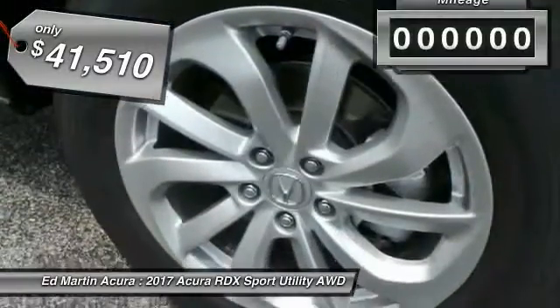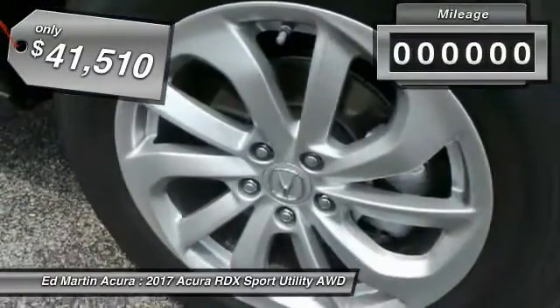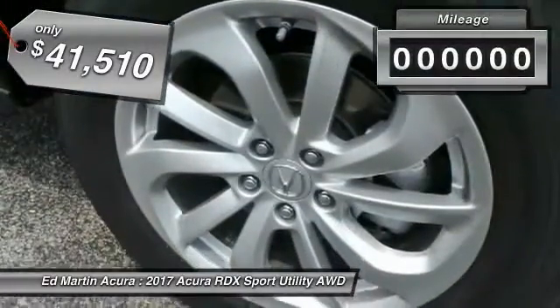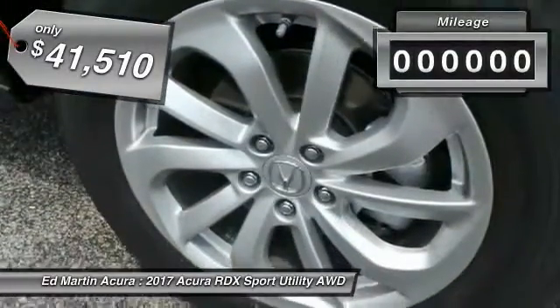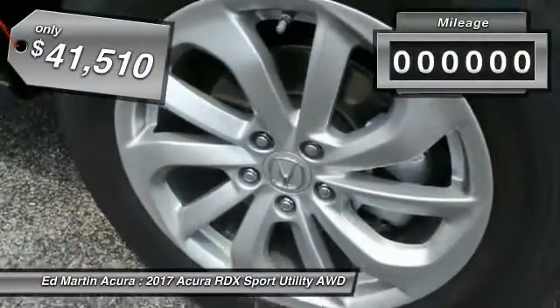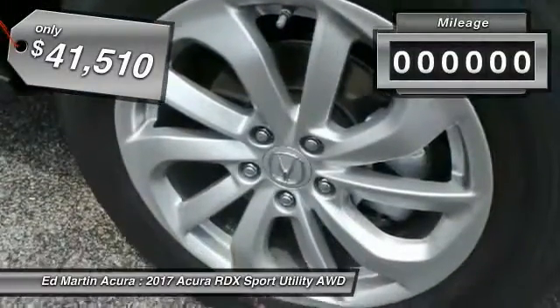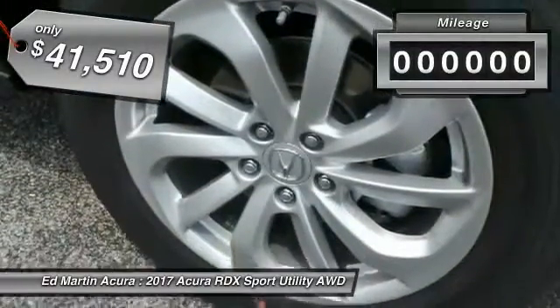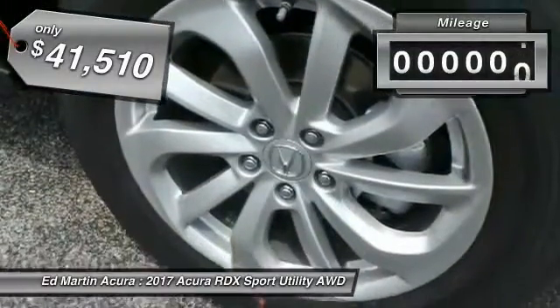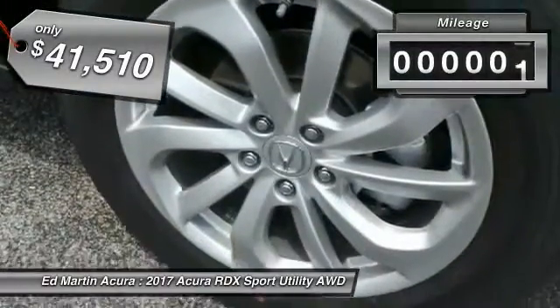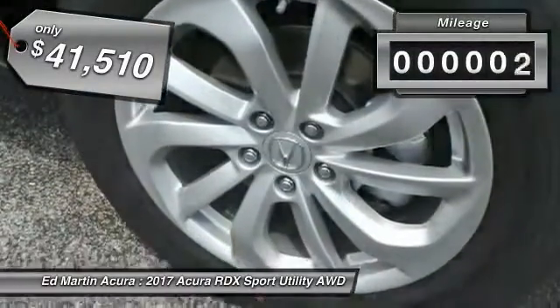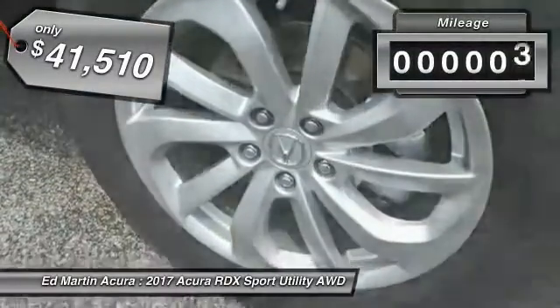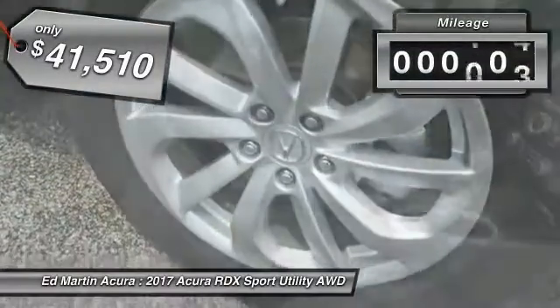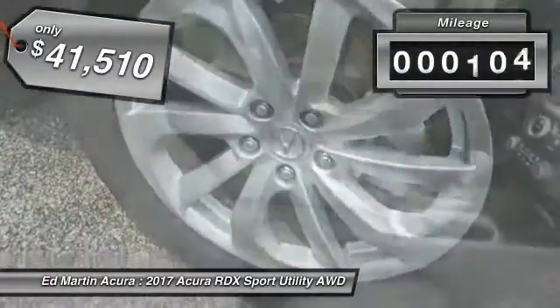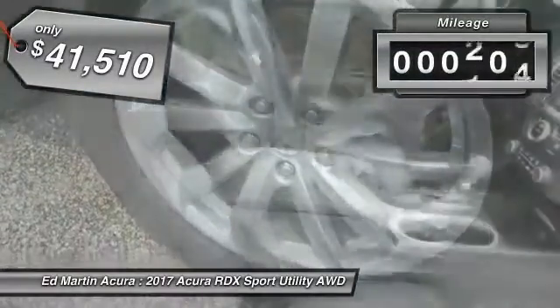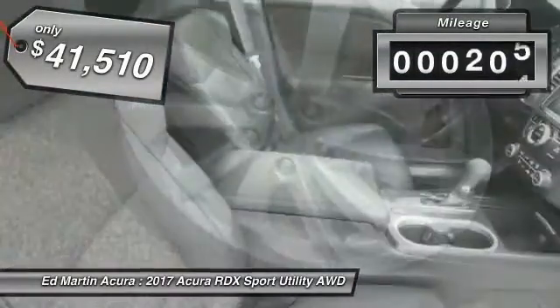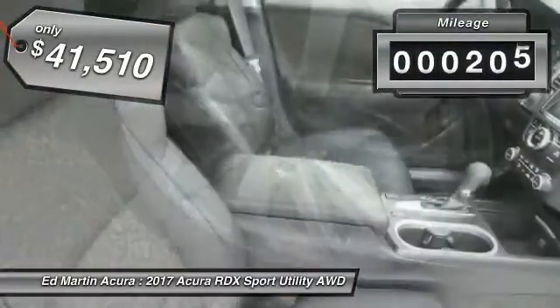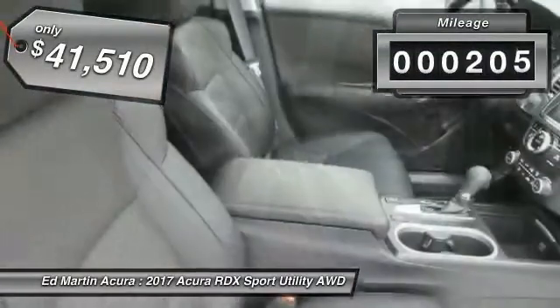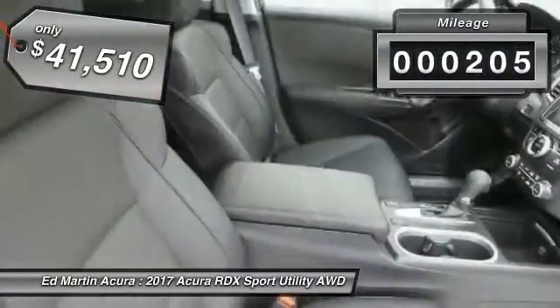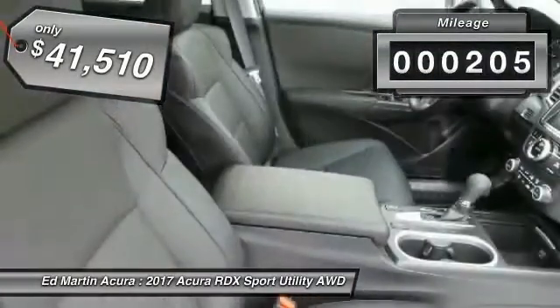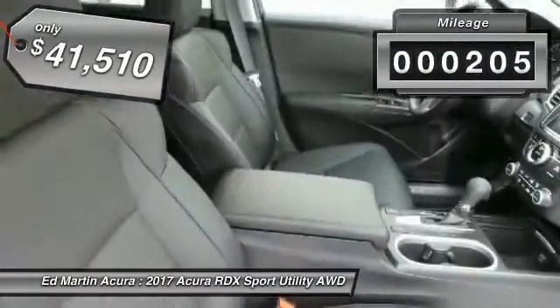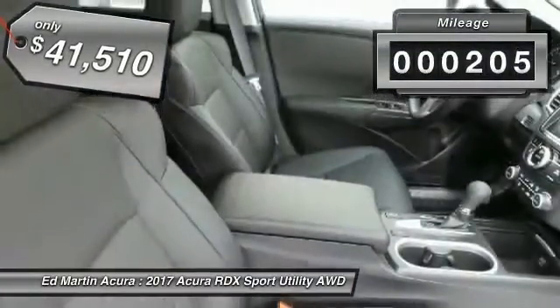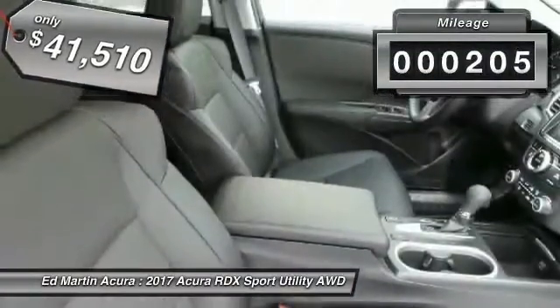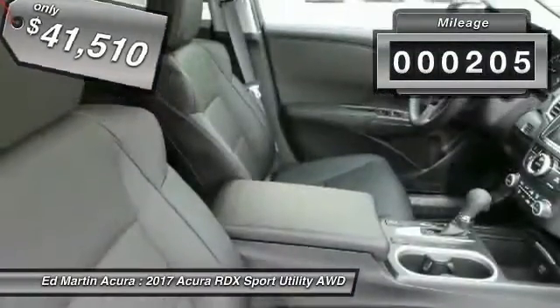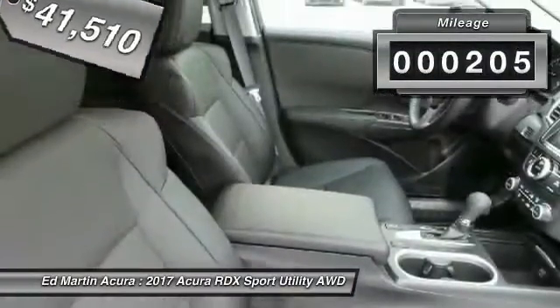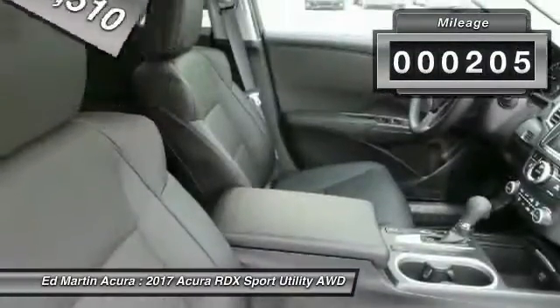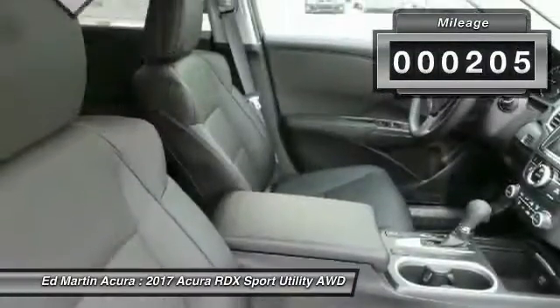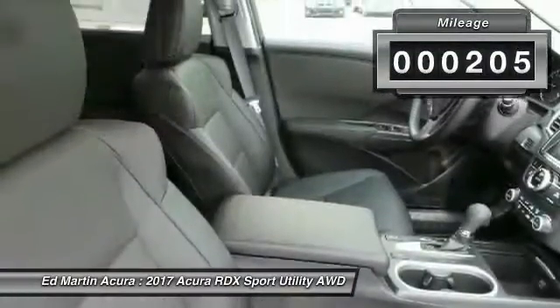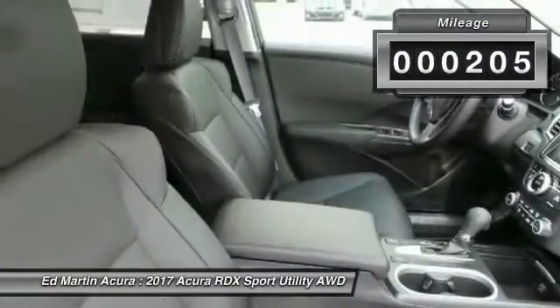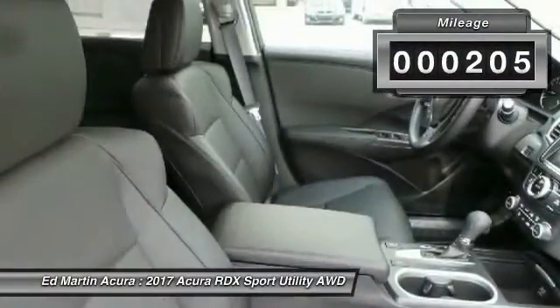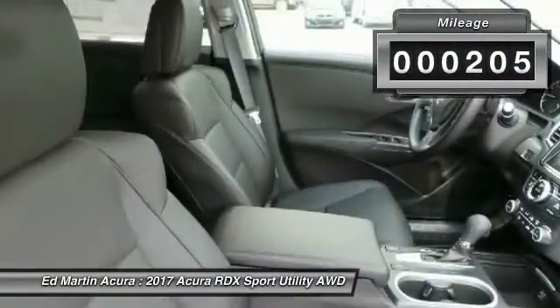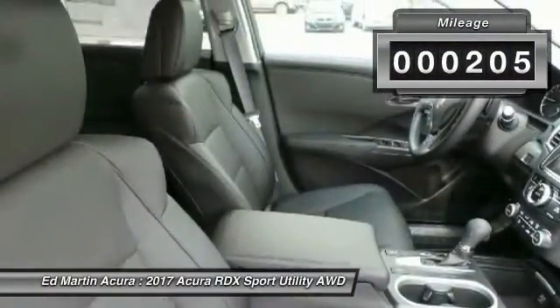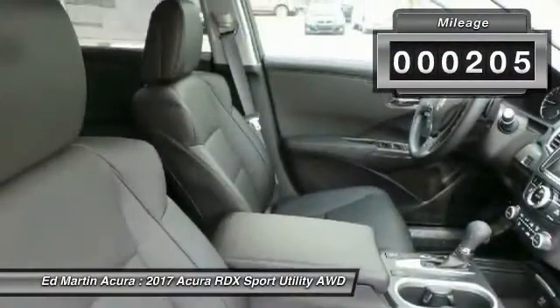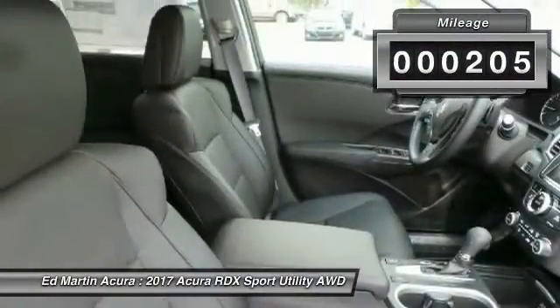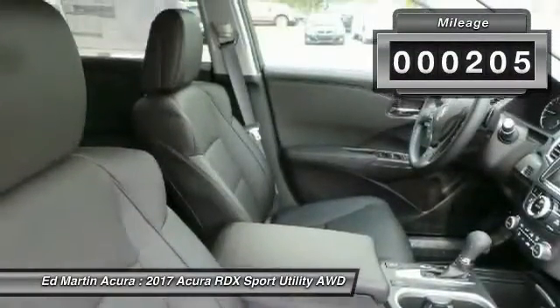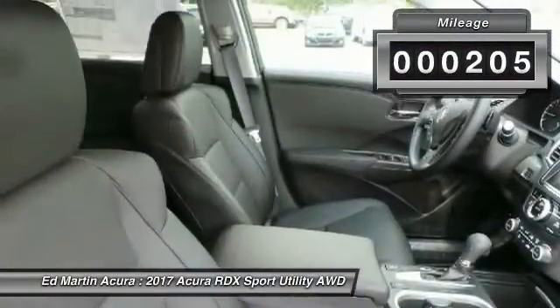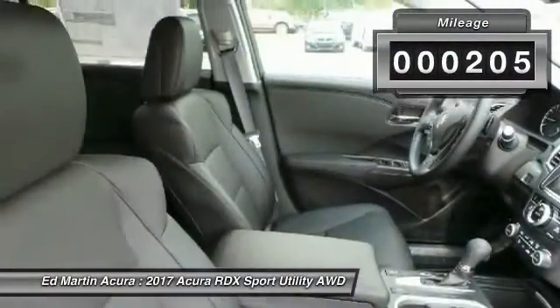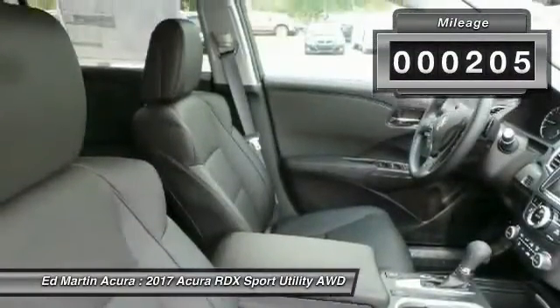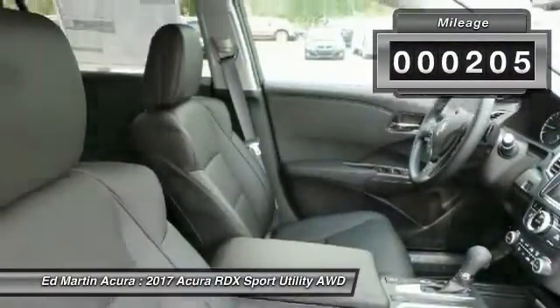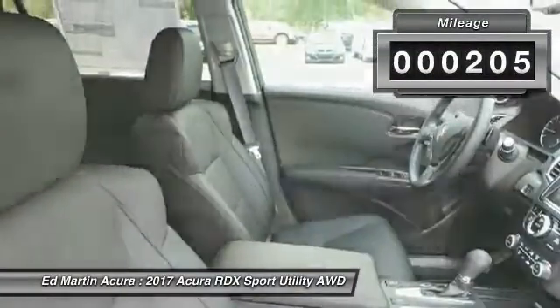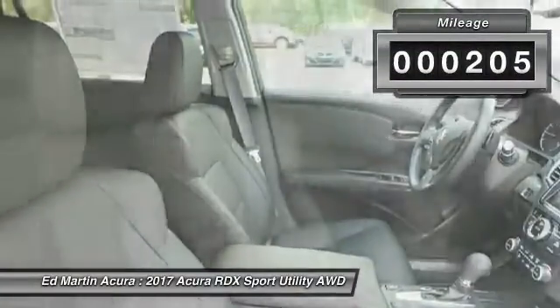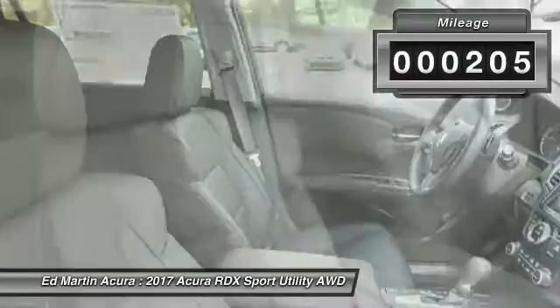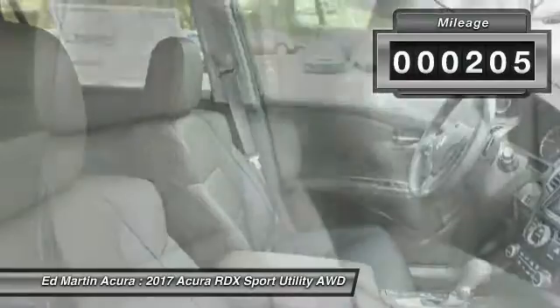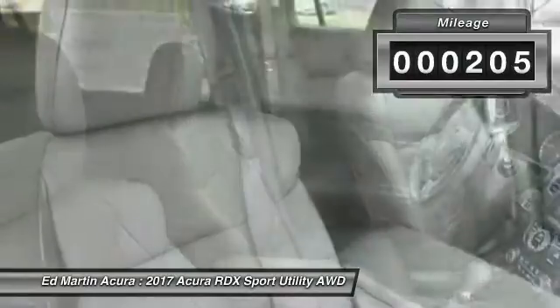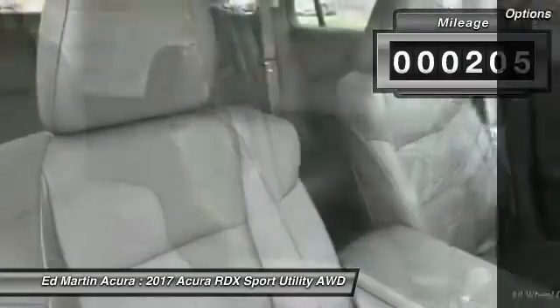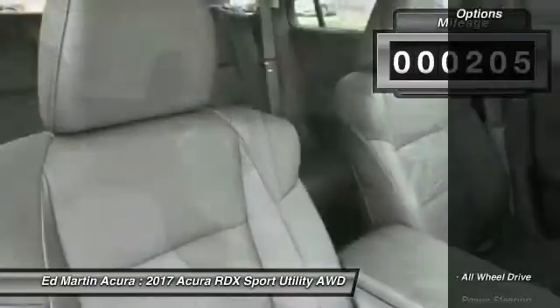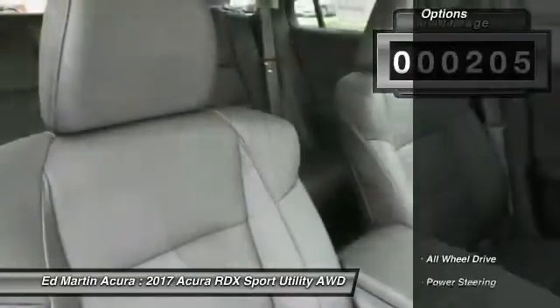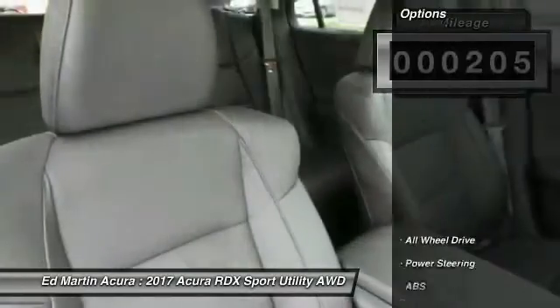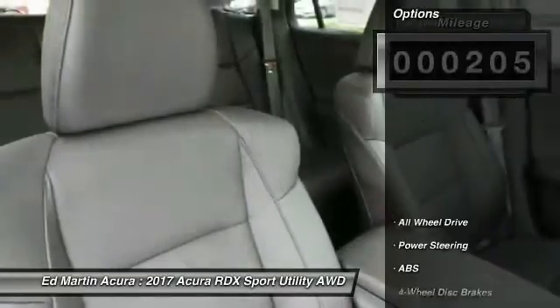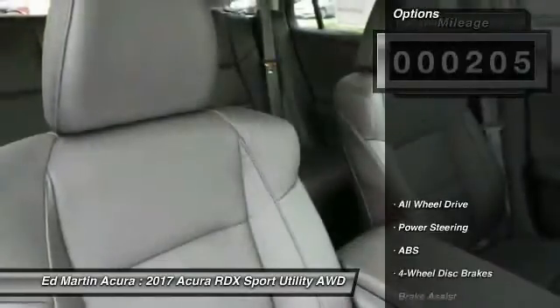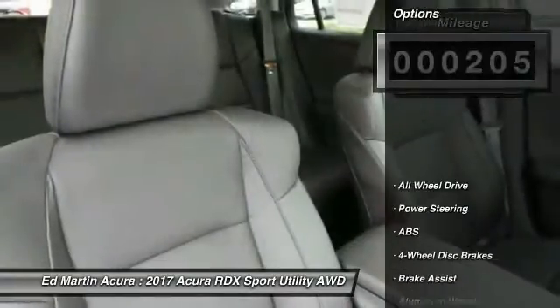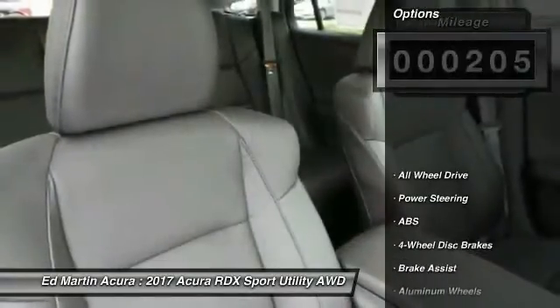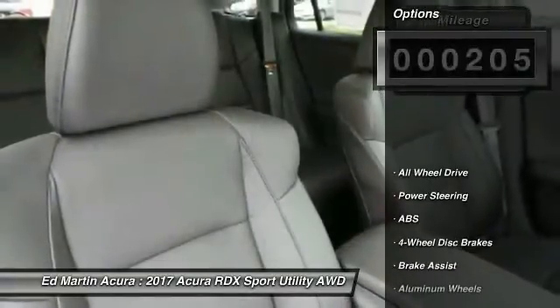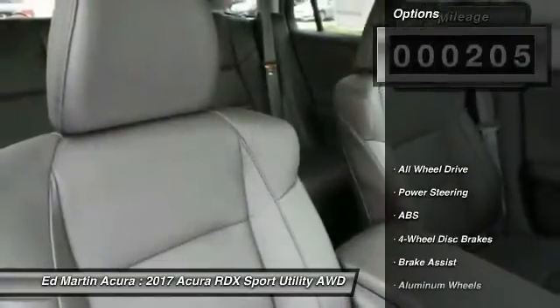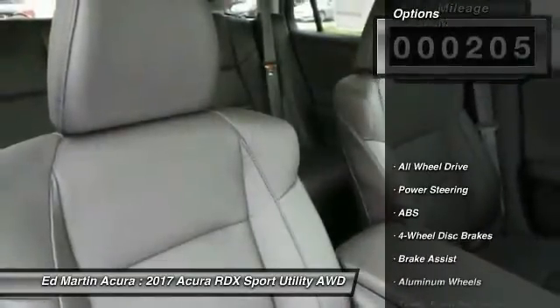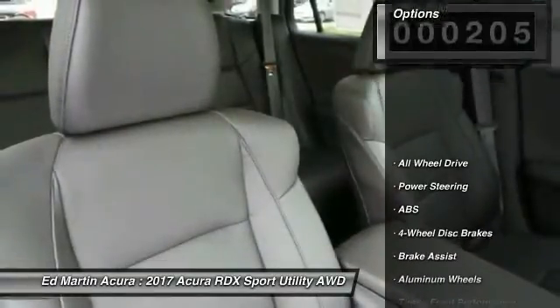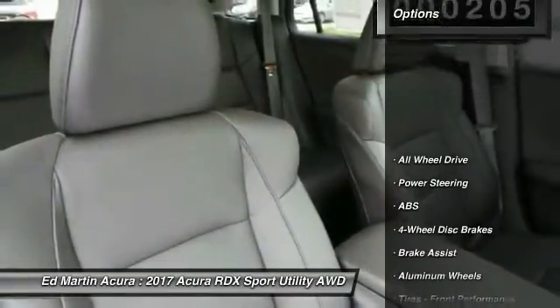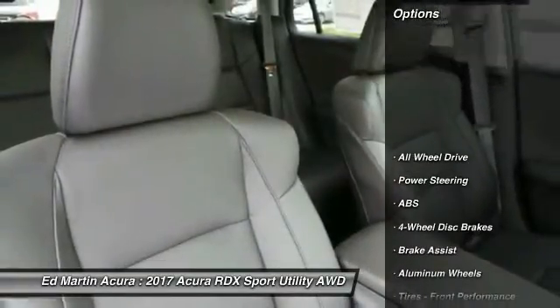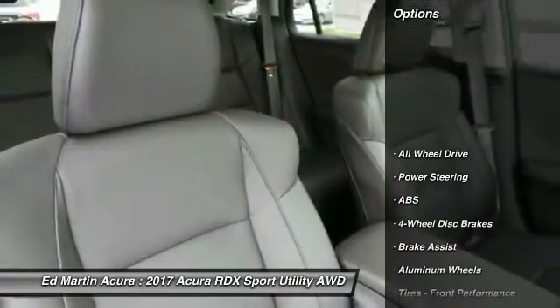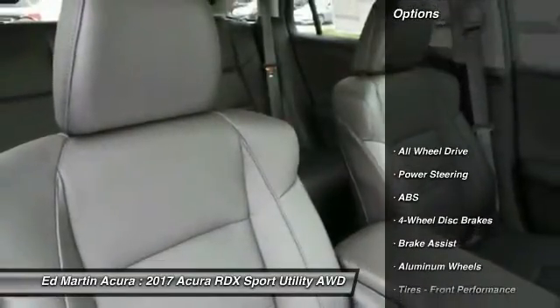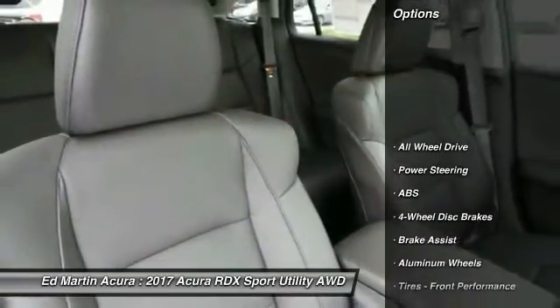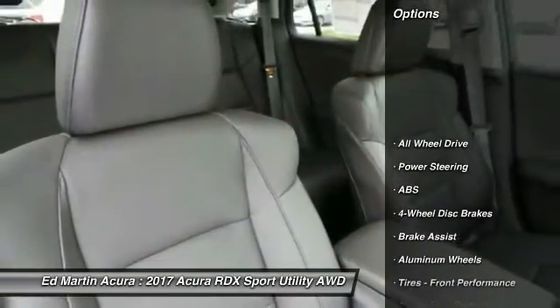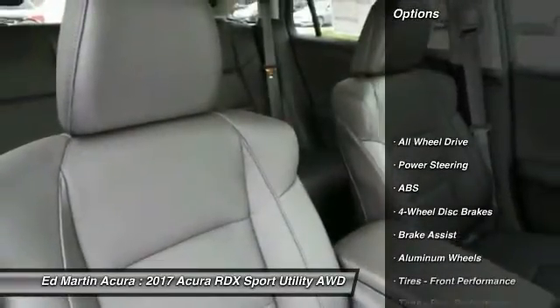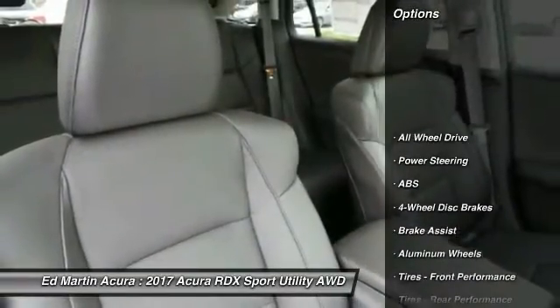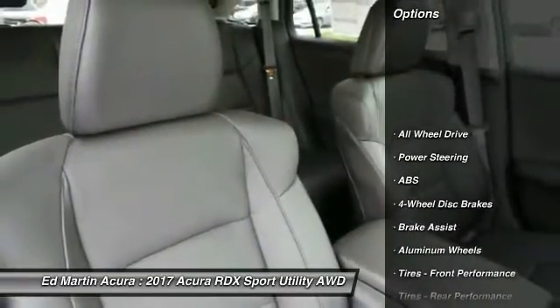This vehicle has less than 300 miles. Here are some of this vehicle's great options: anti-lock braking system,